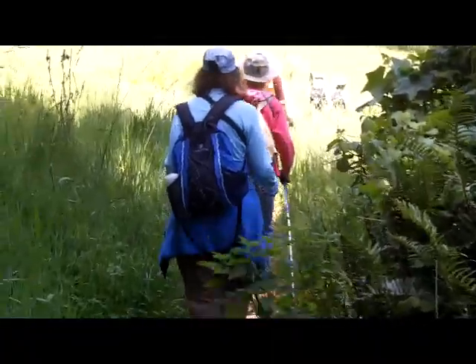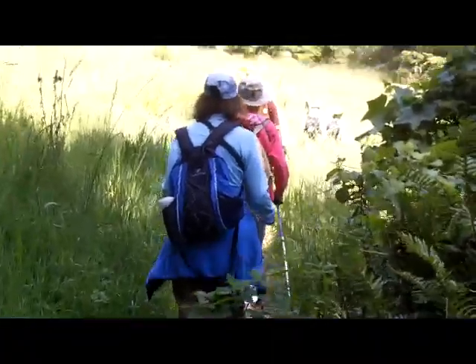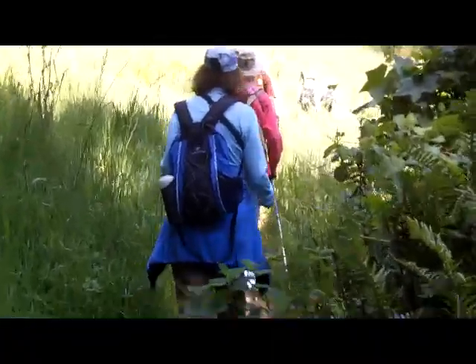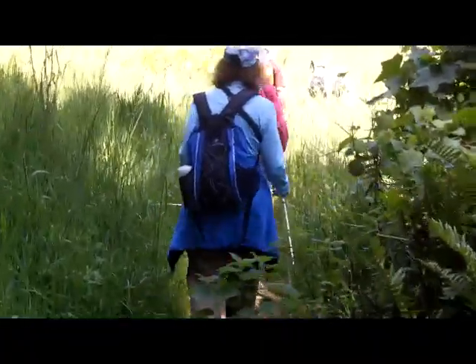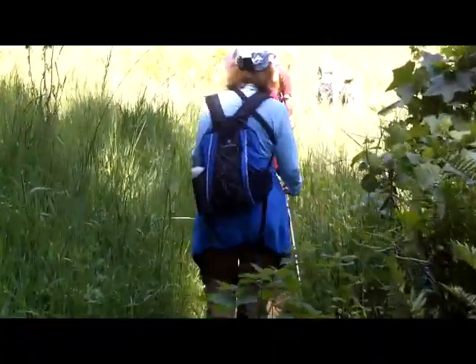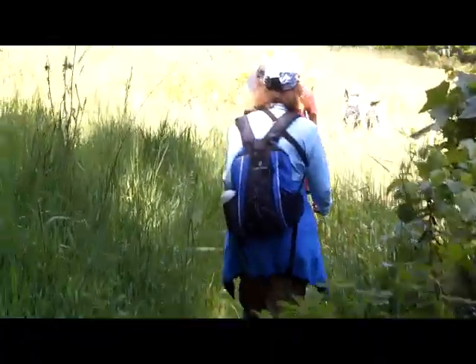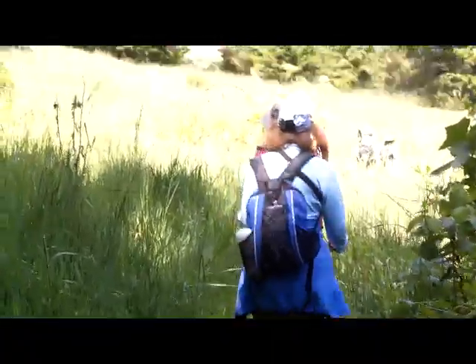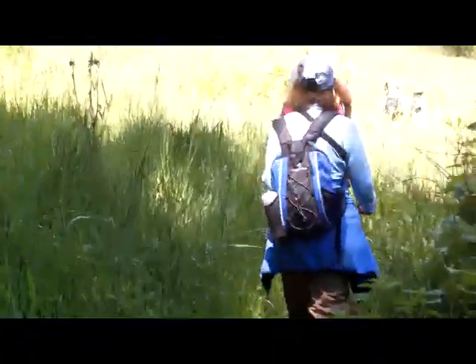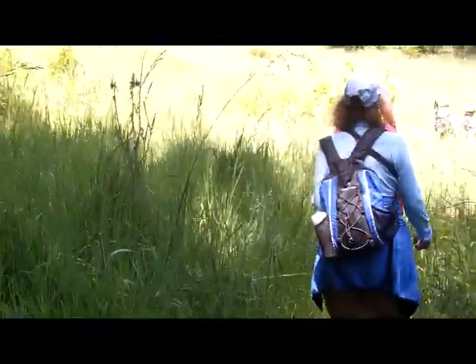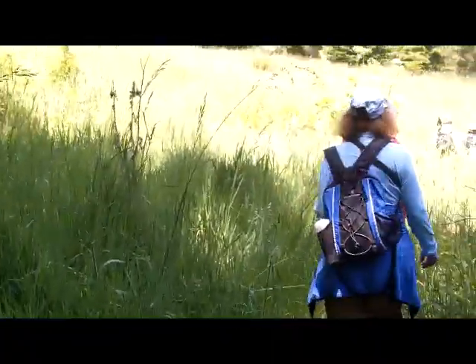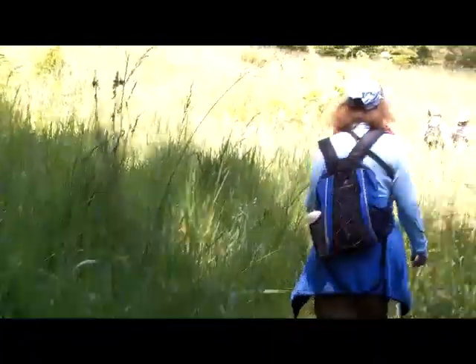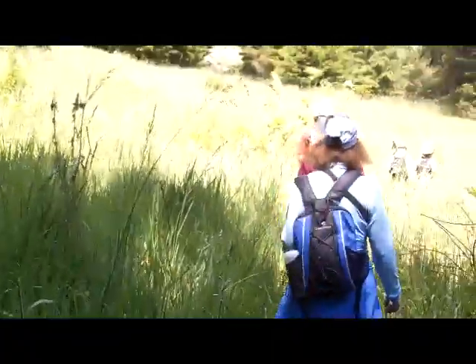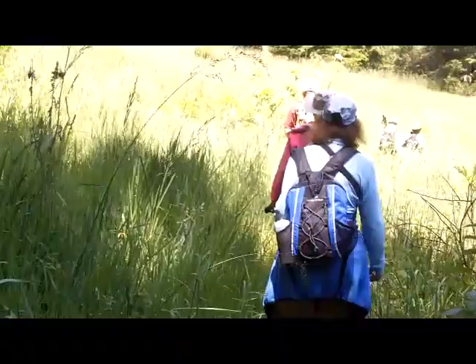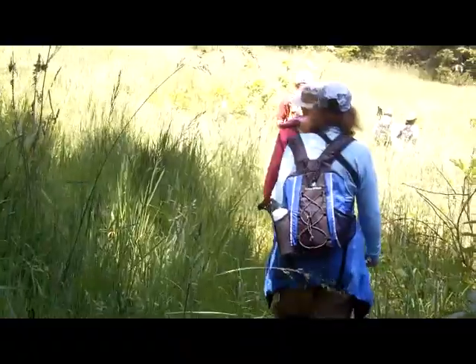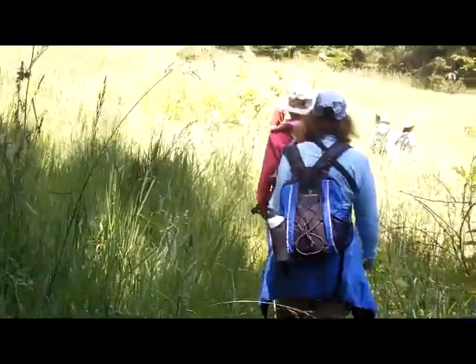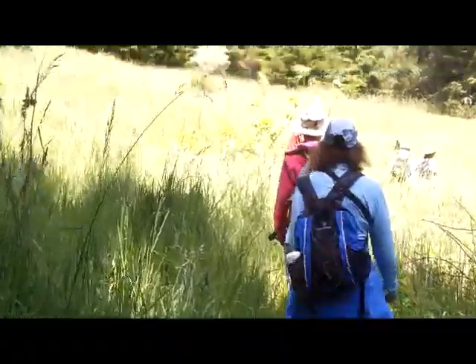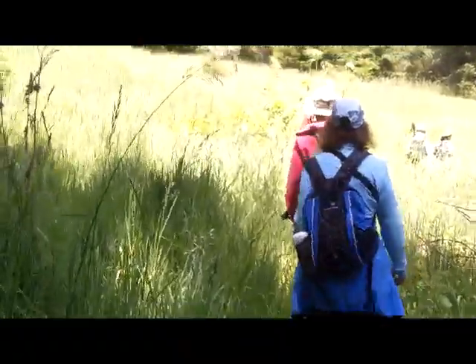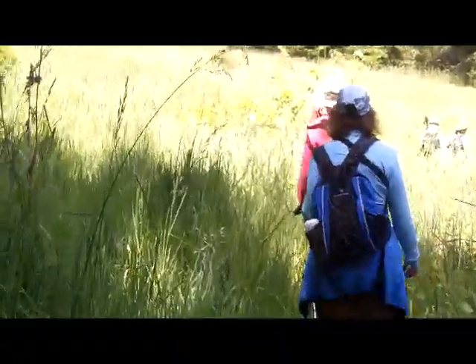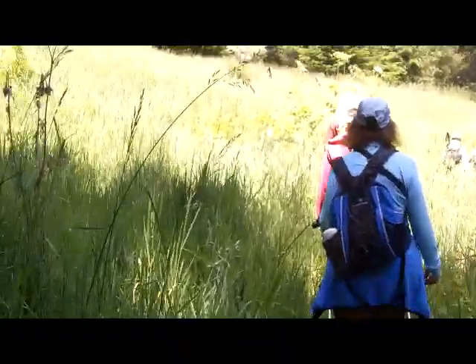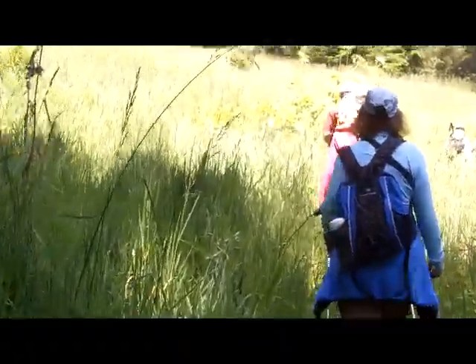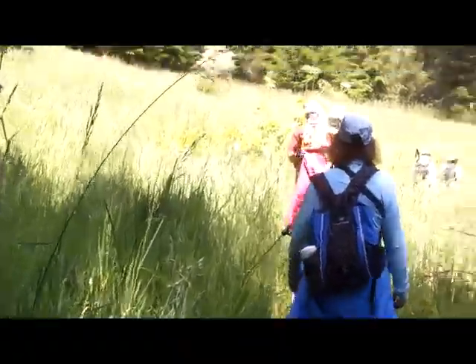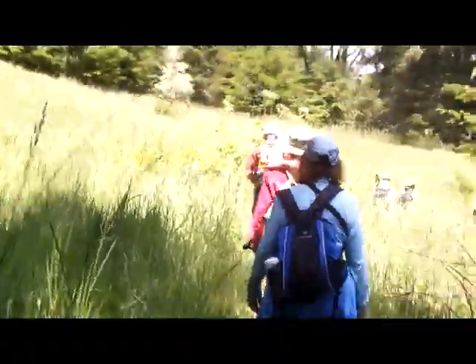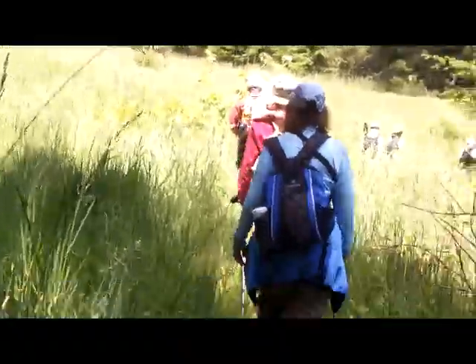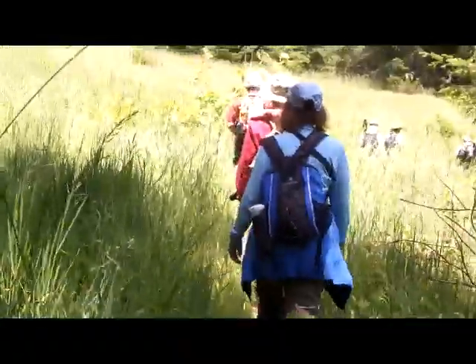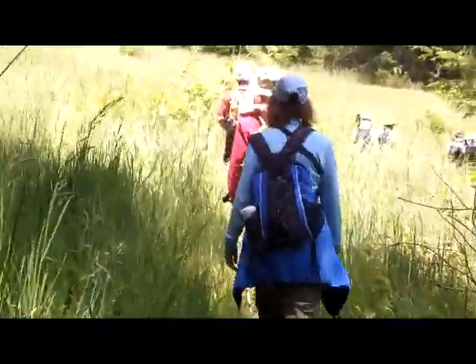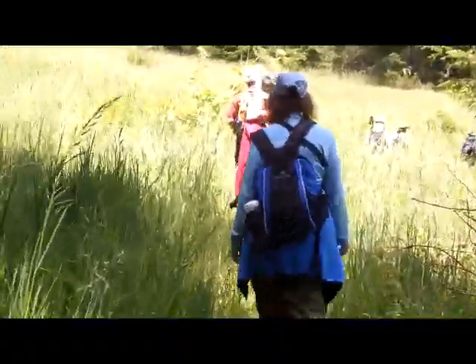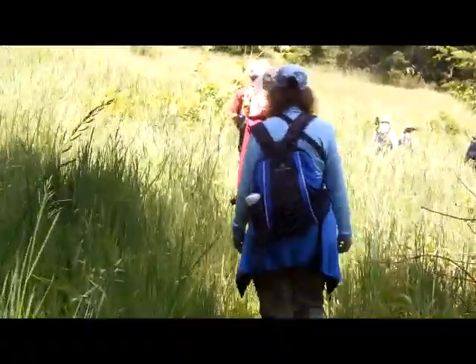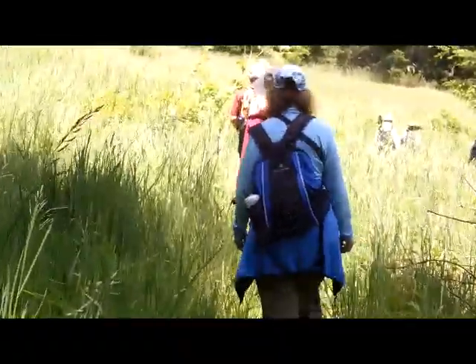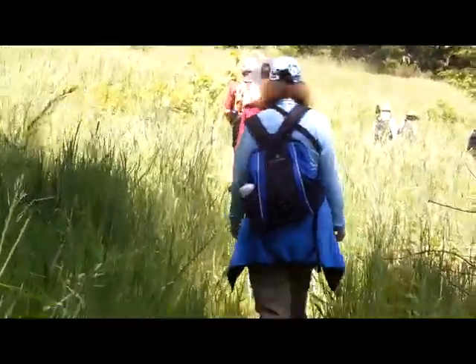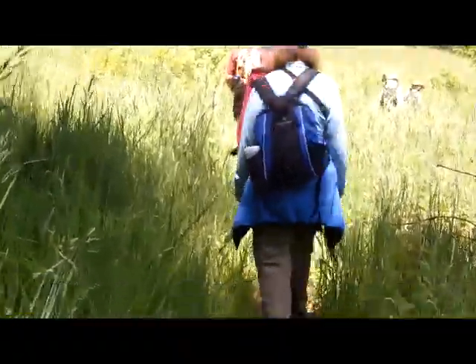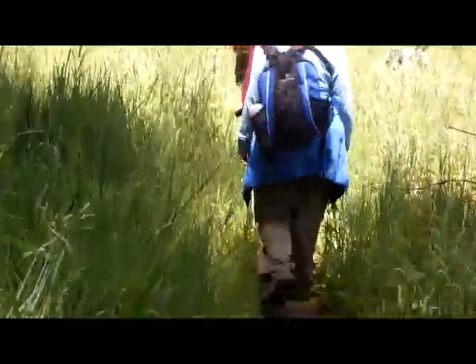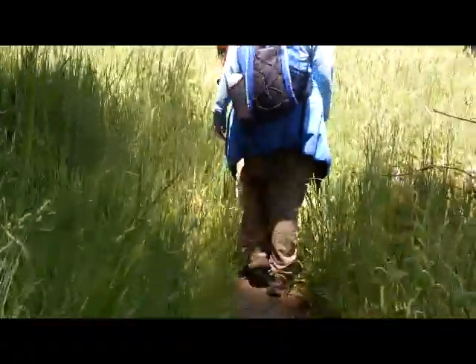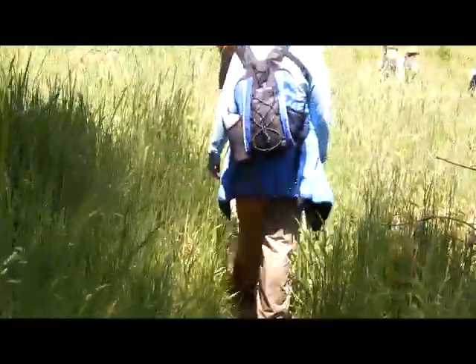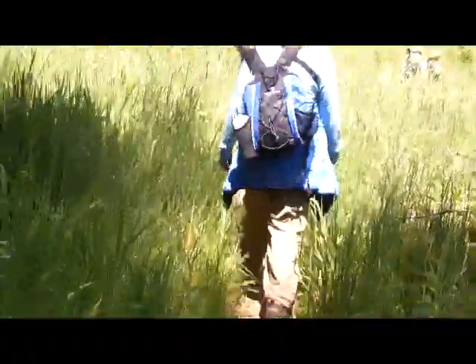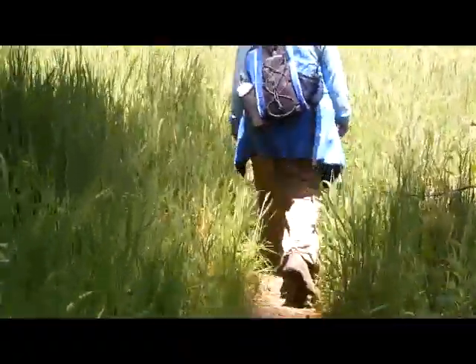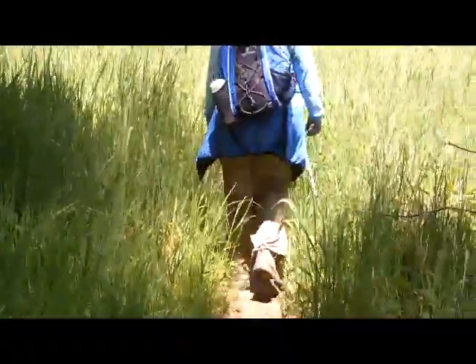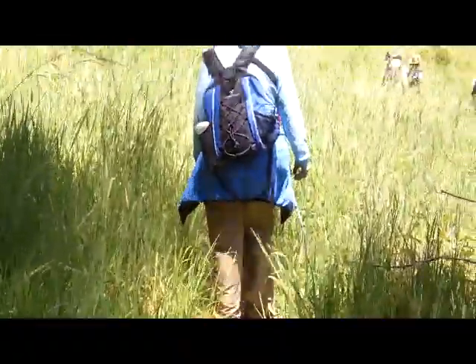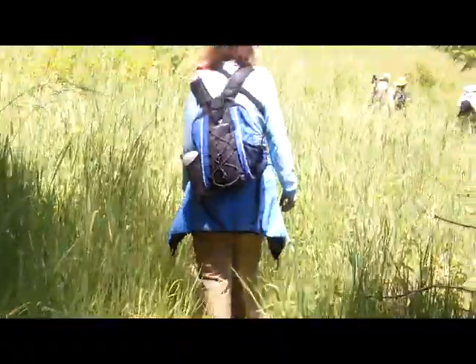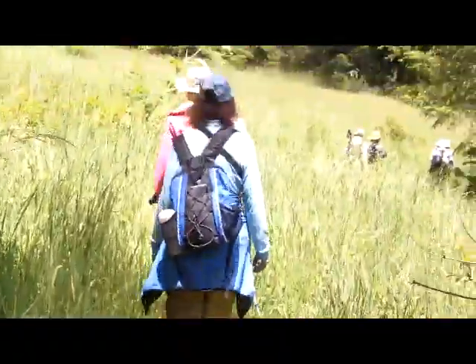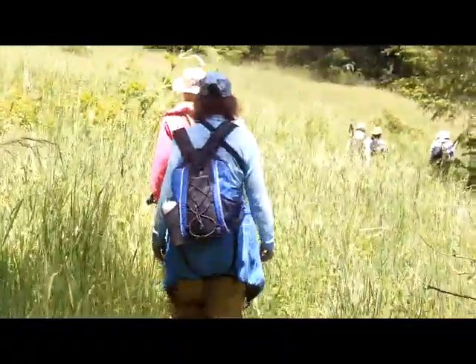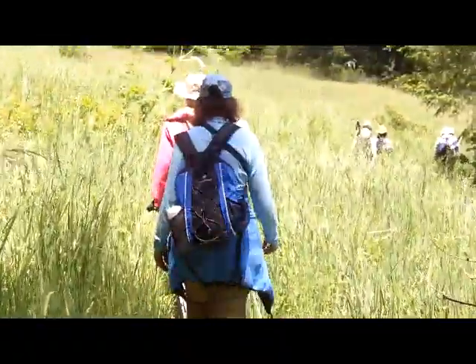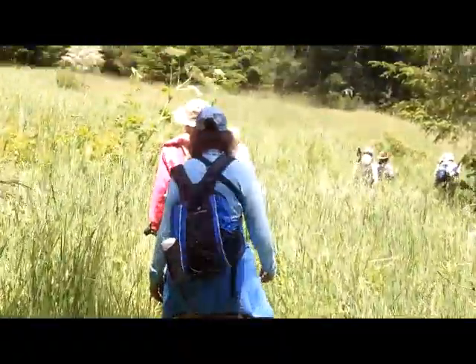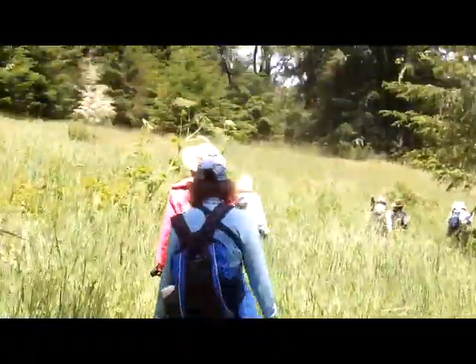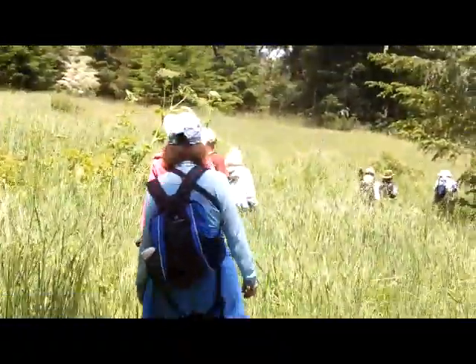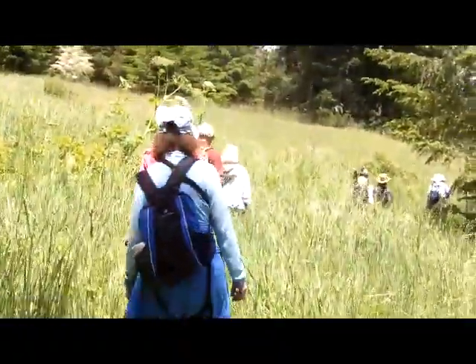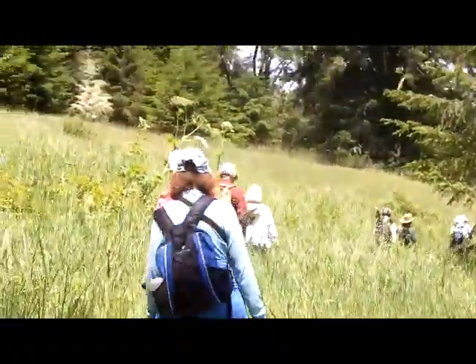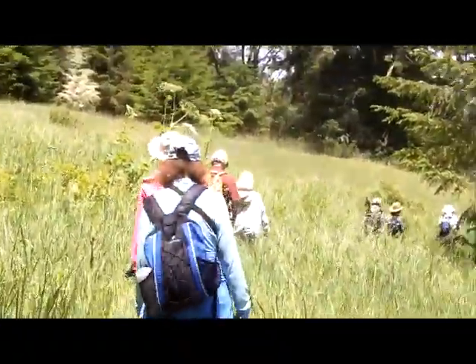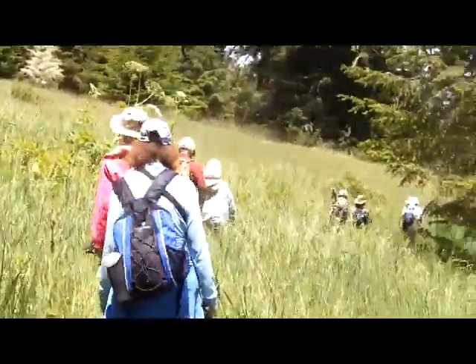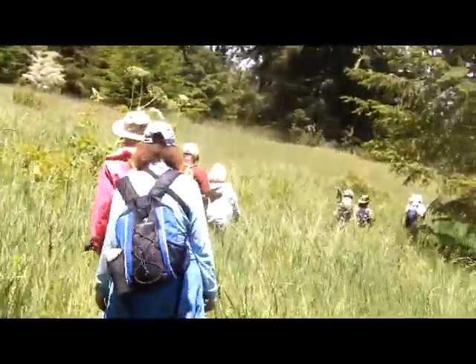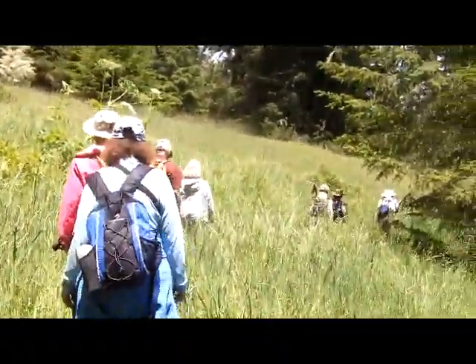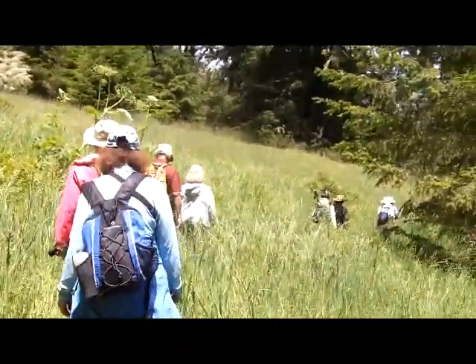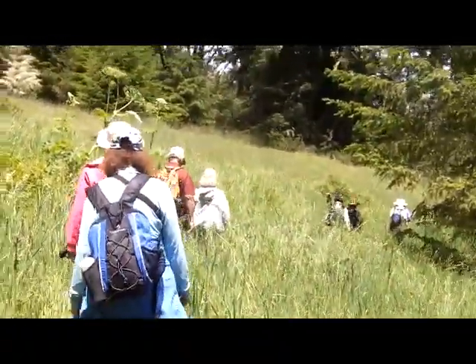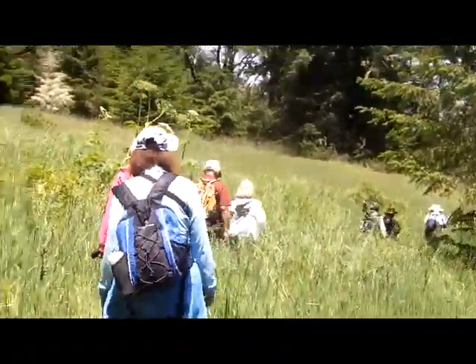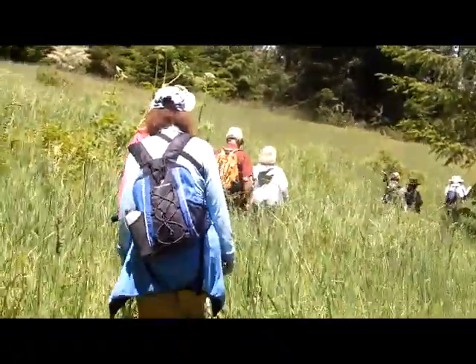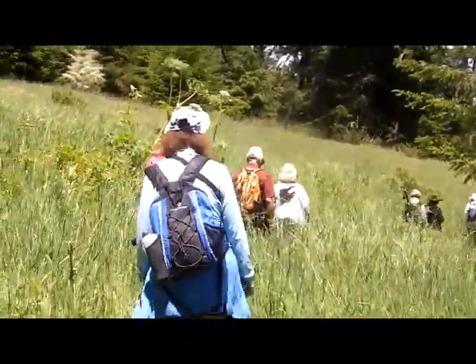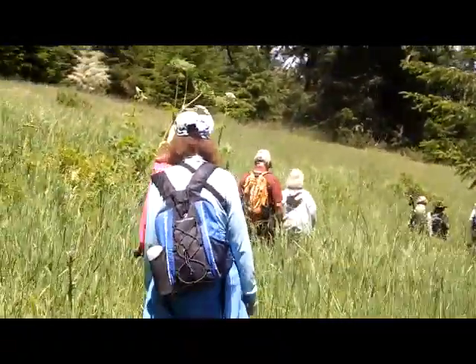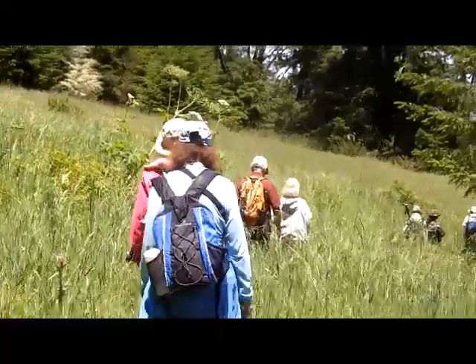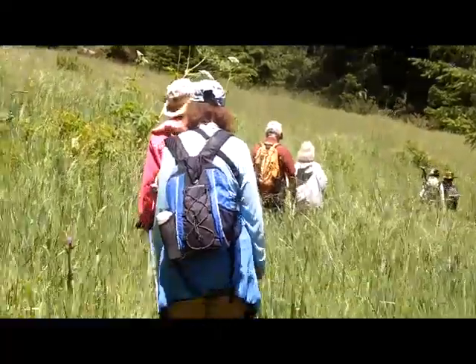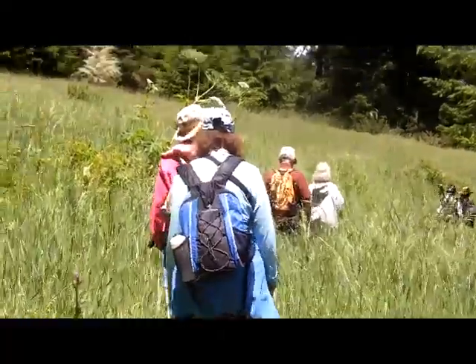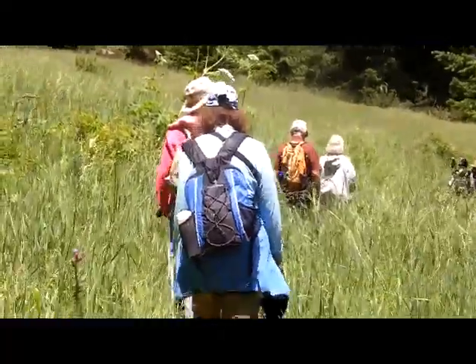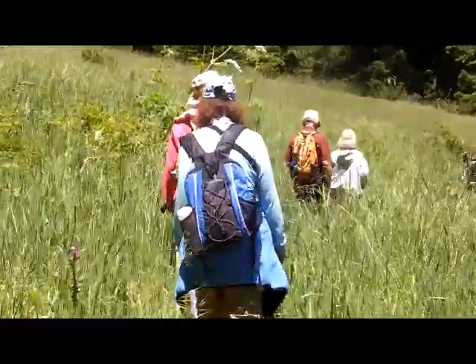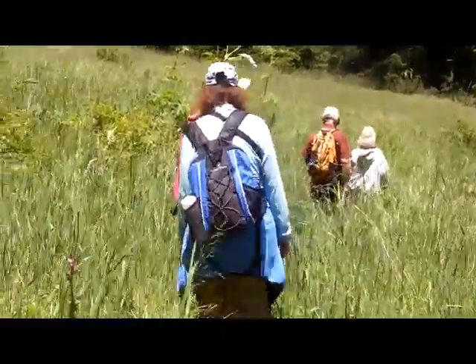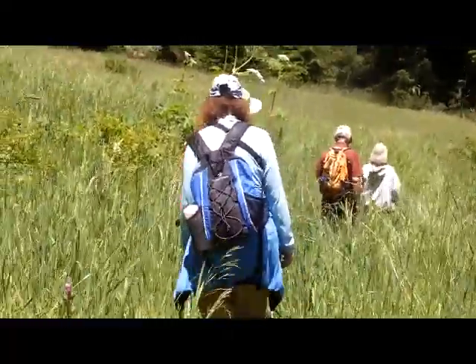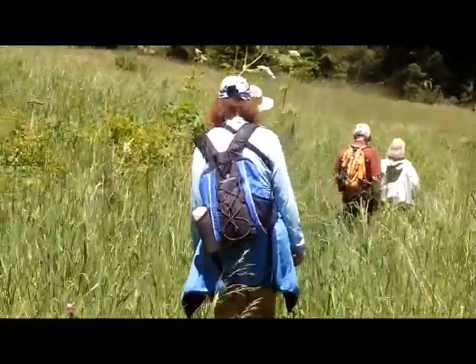Now we're coming out of the forest and into the grass, and almost to Divide Meadow.